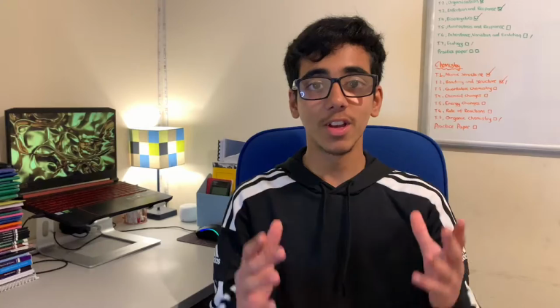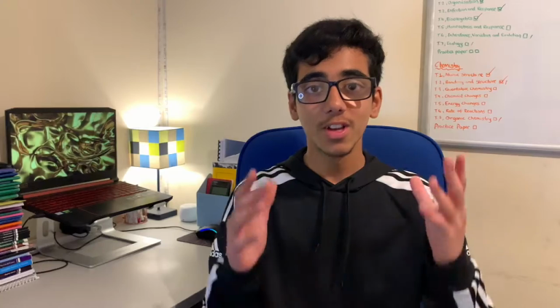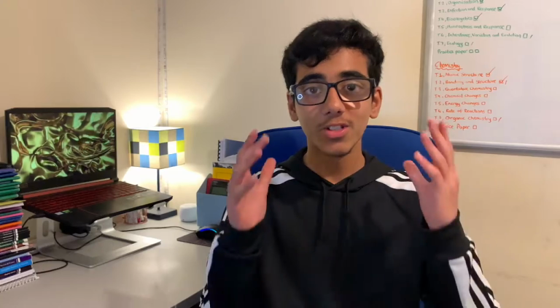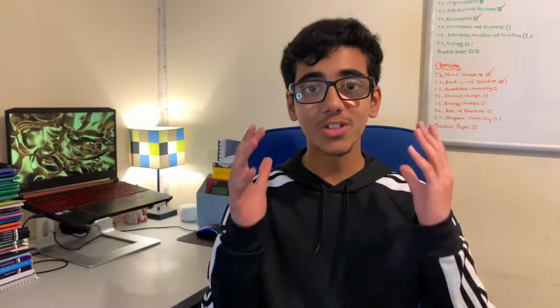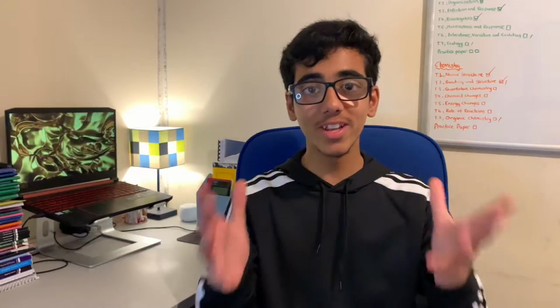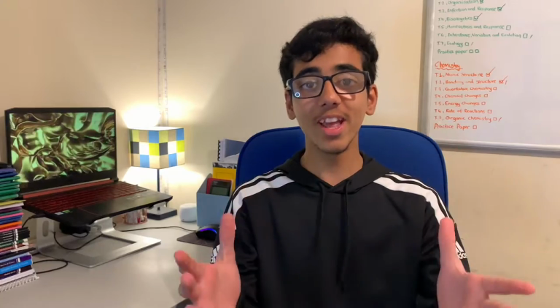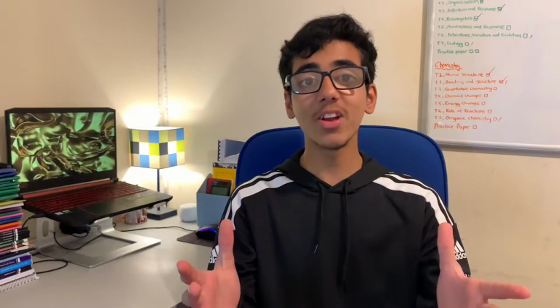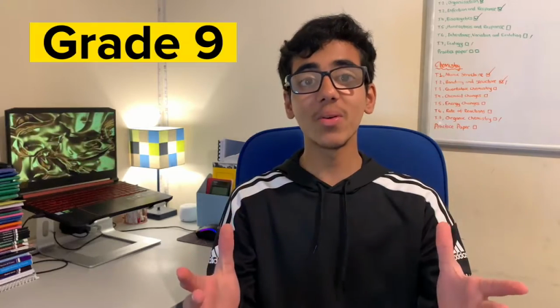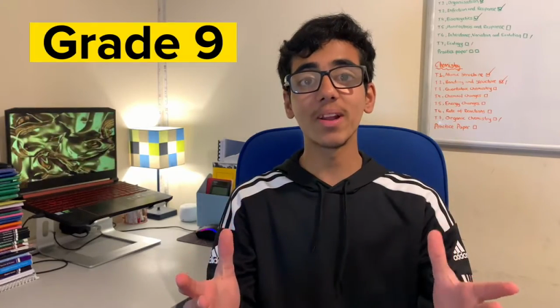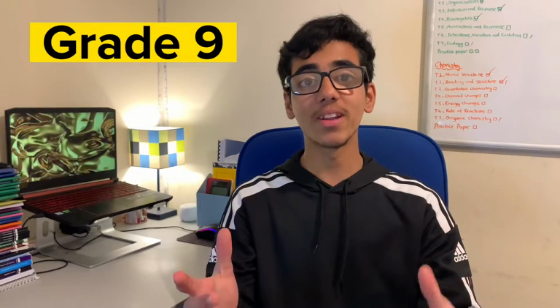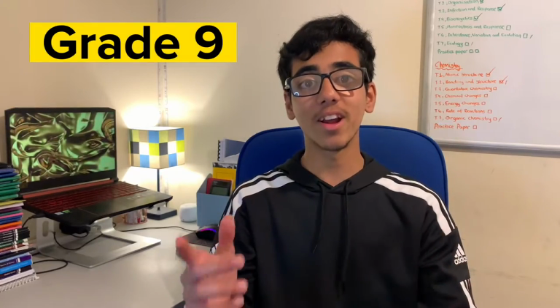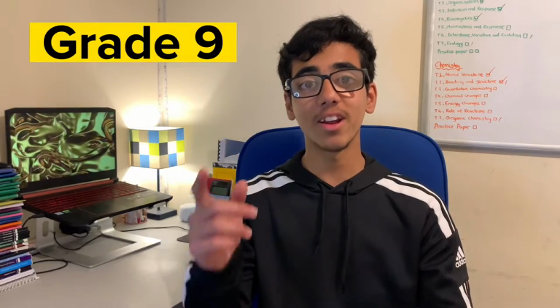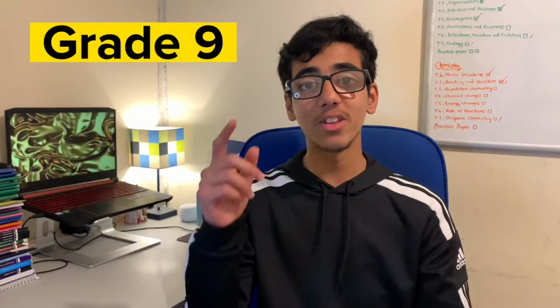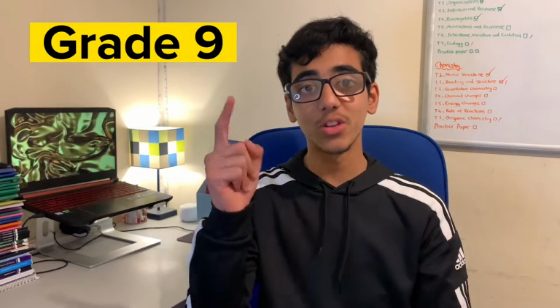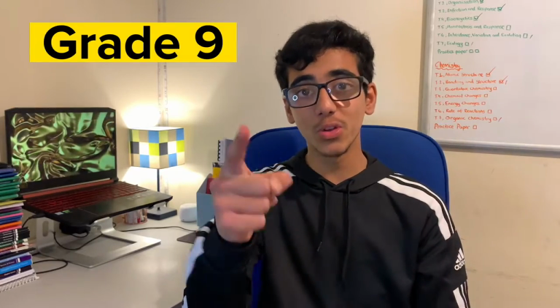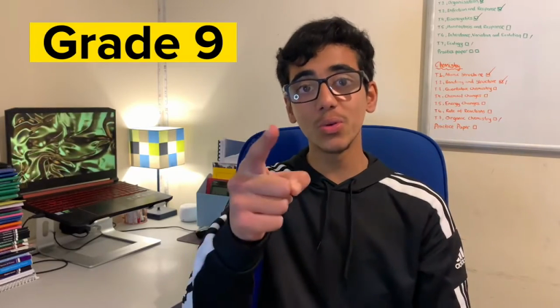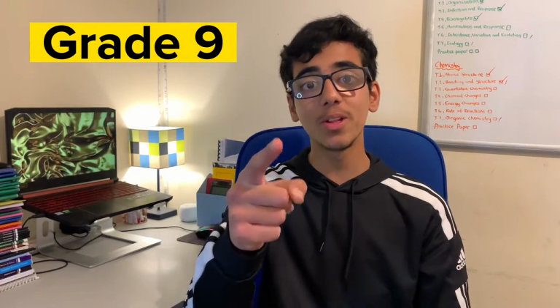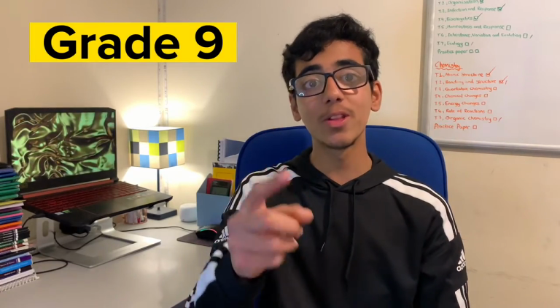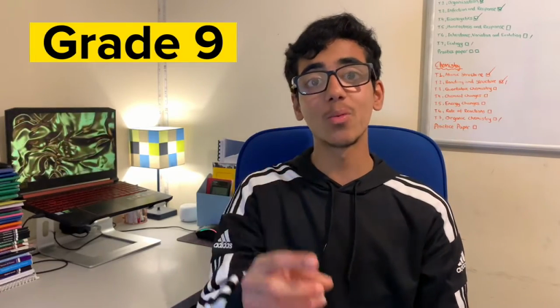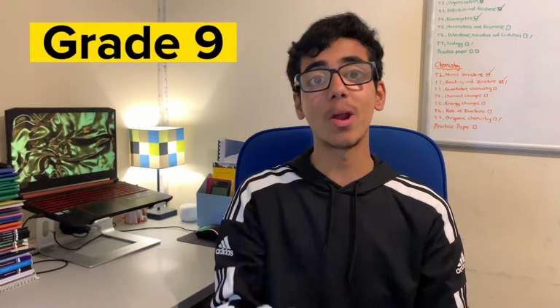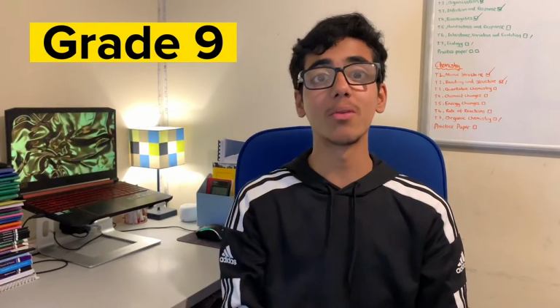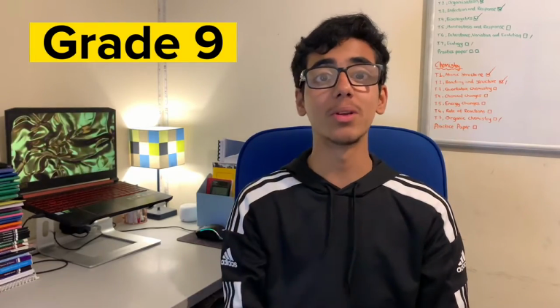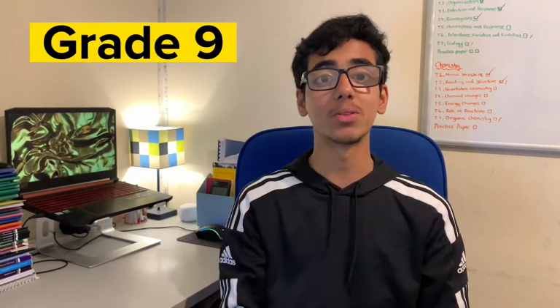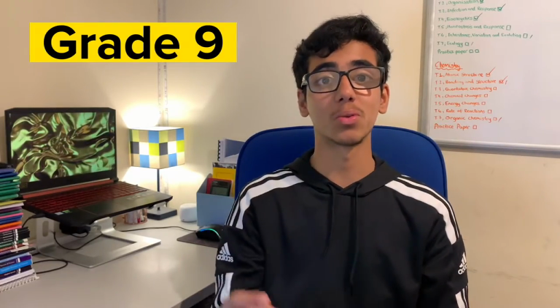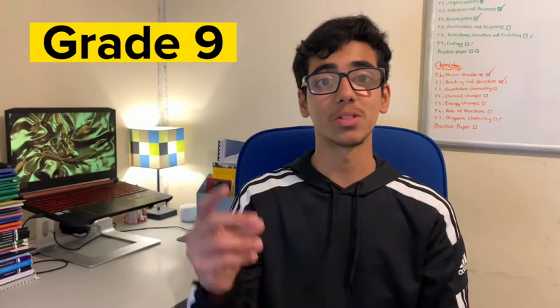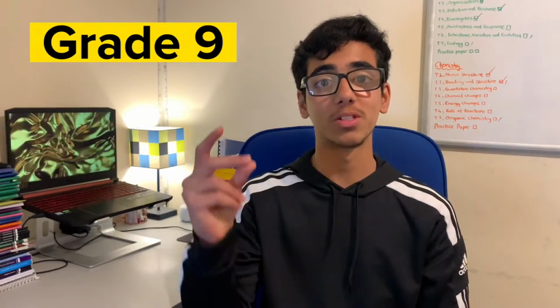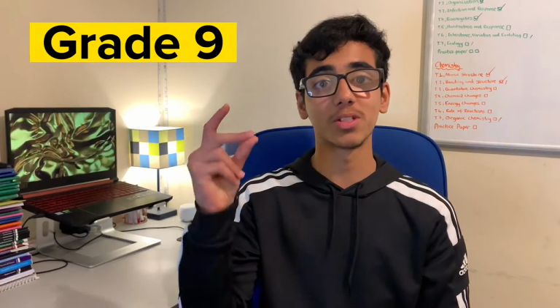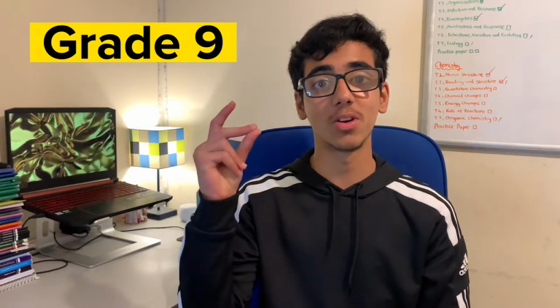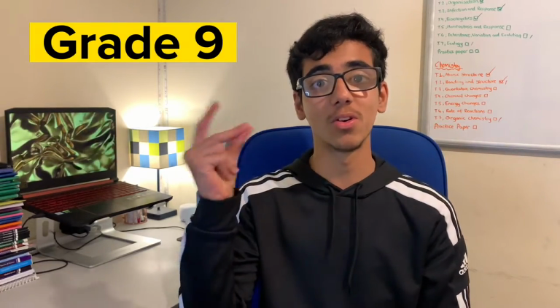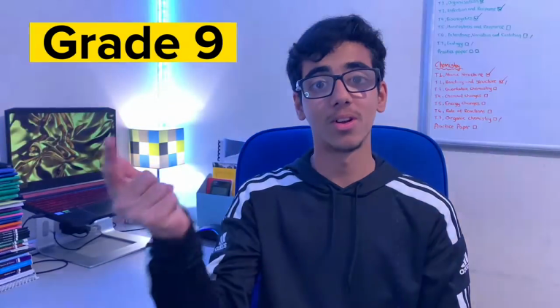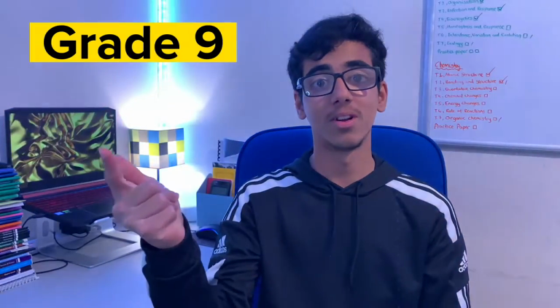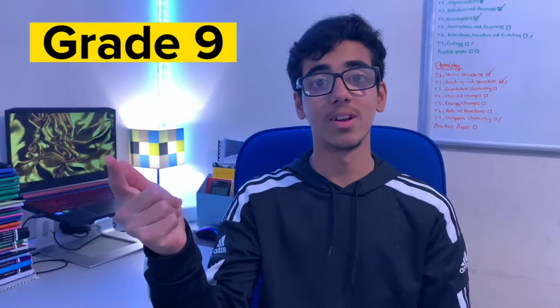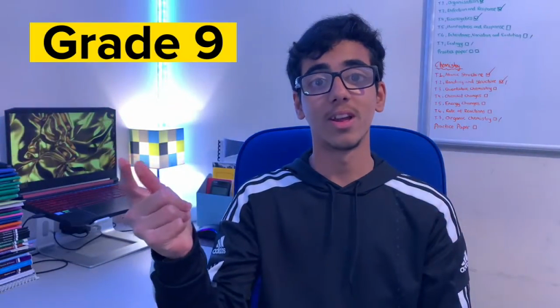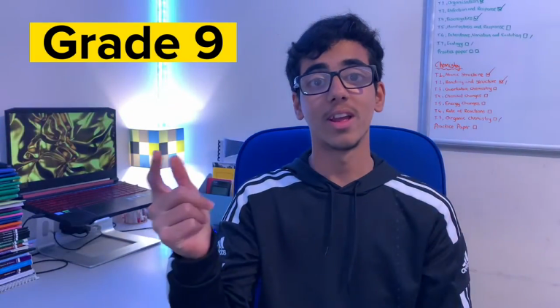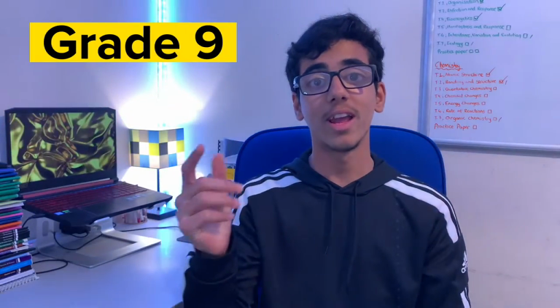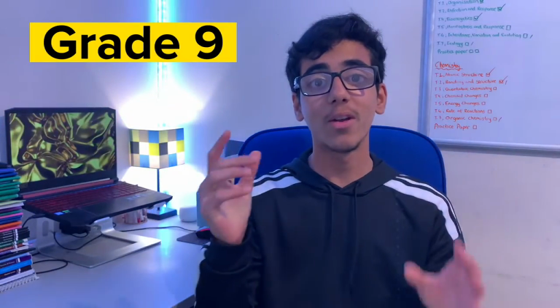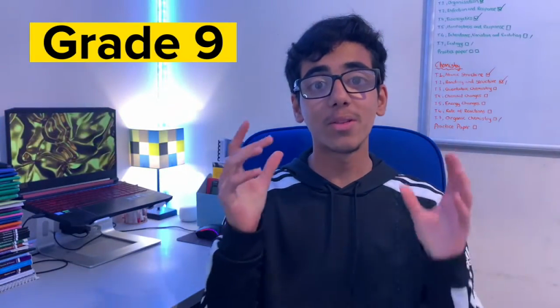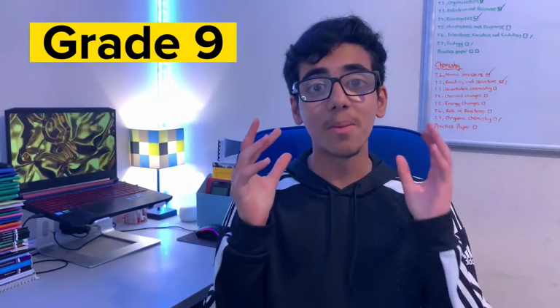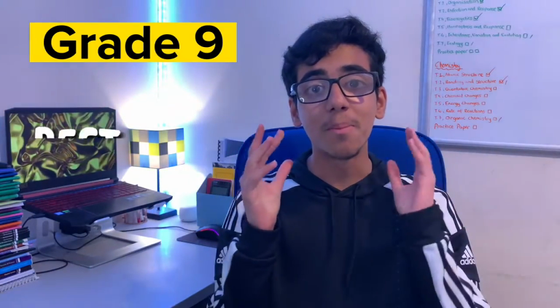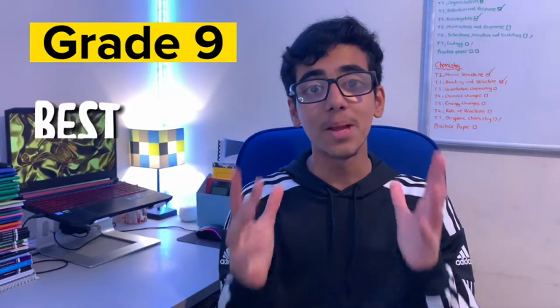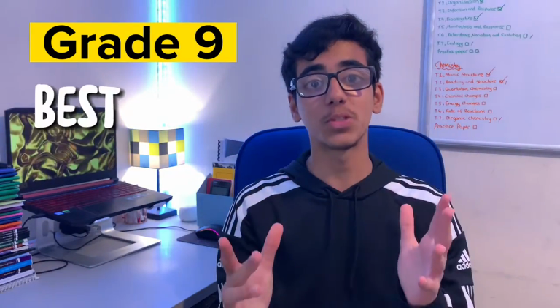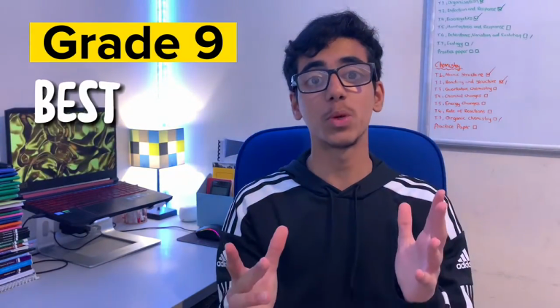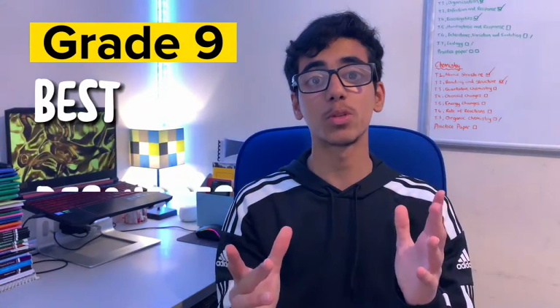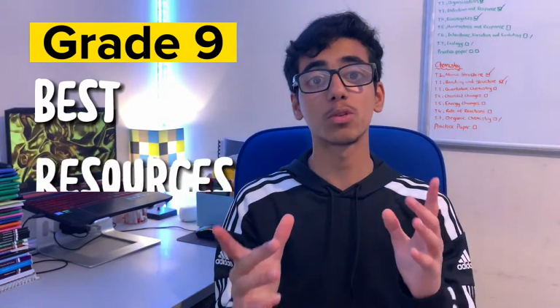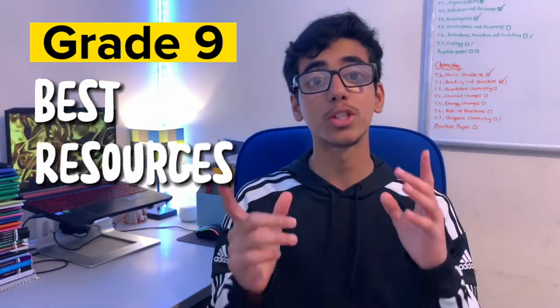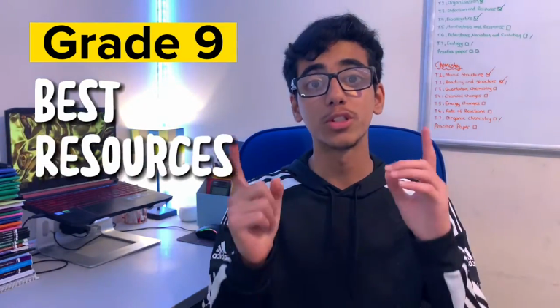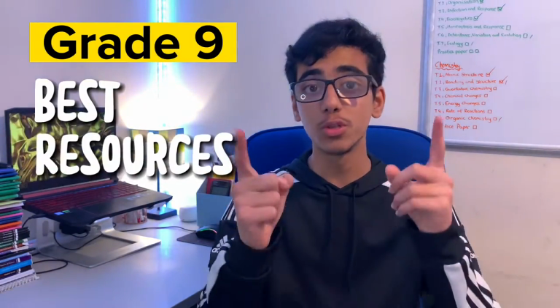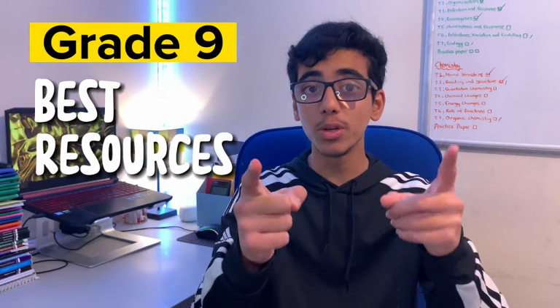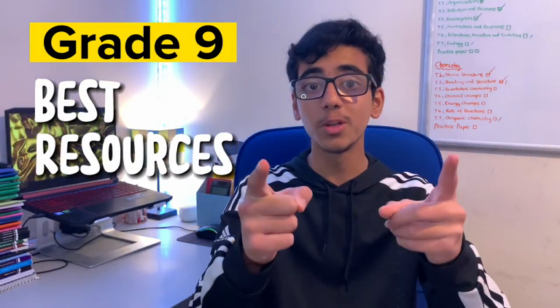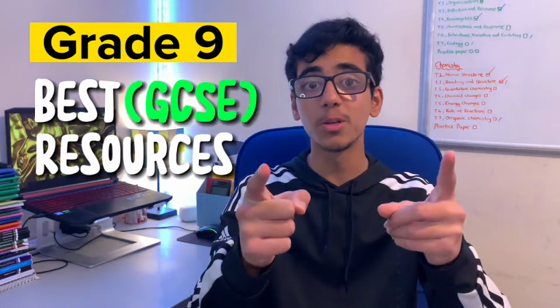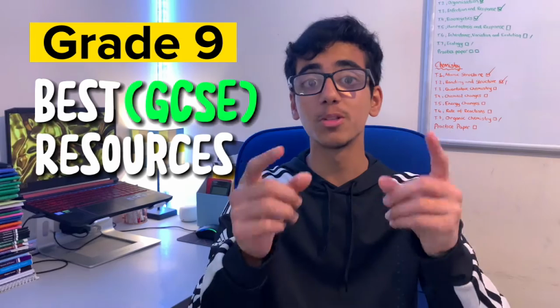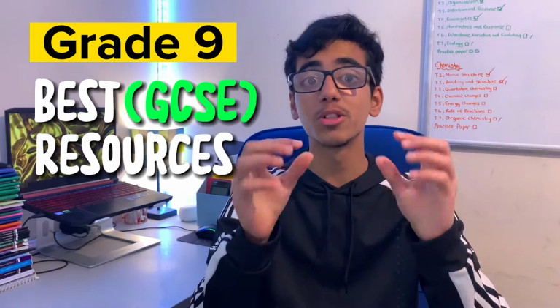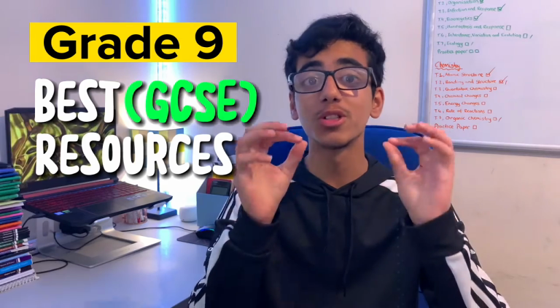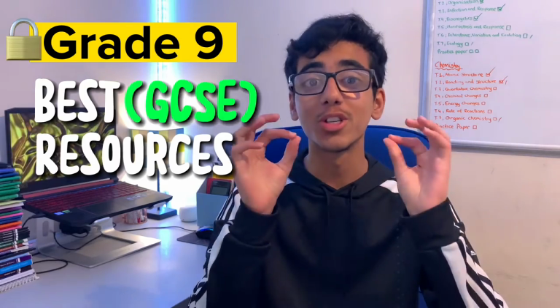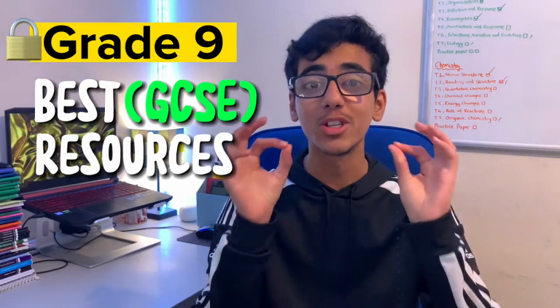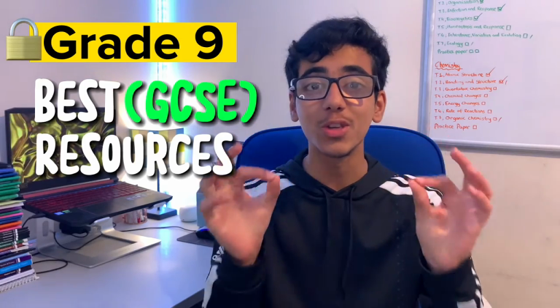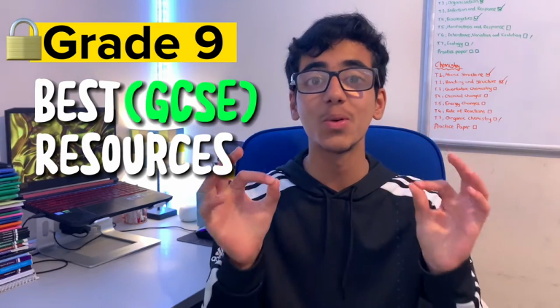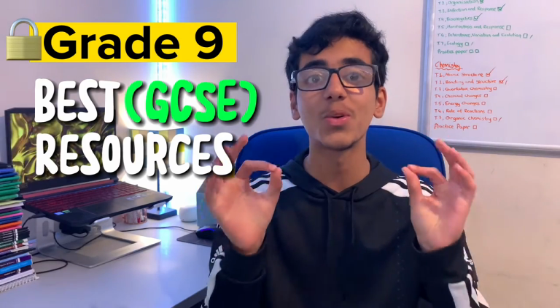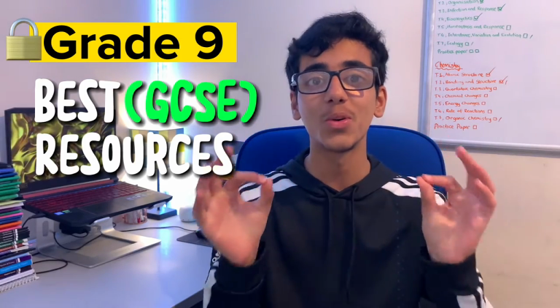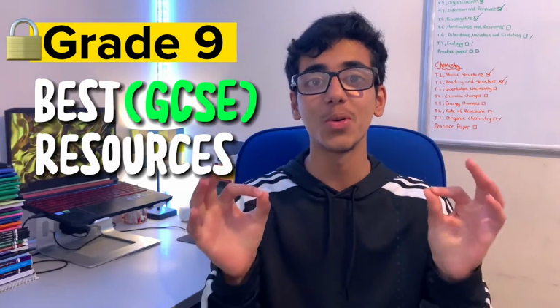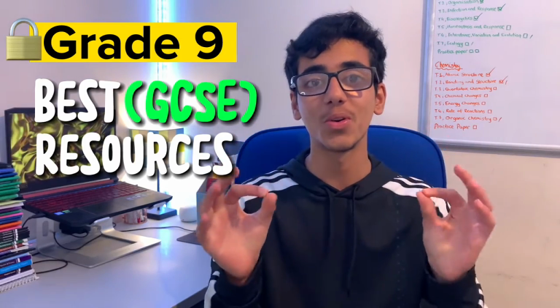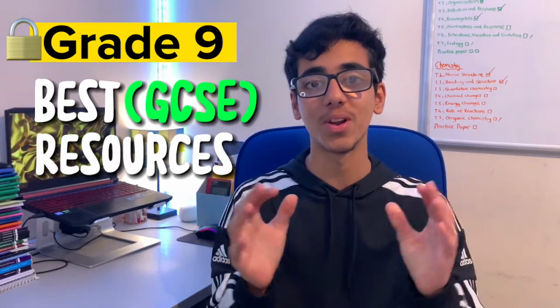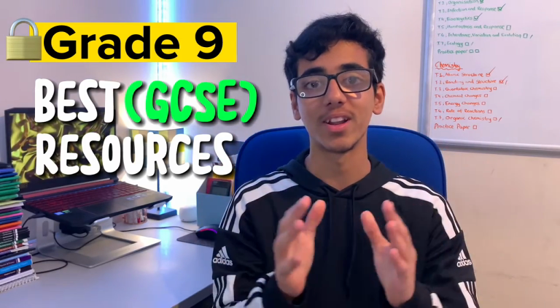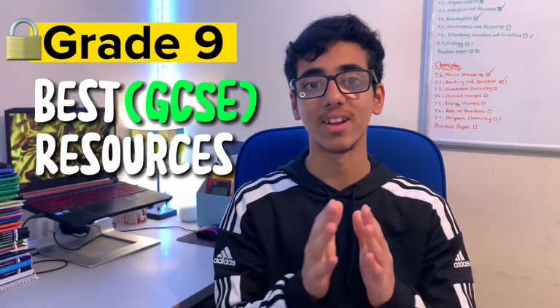So to get a grade 9, you need the right resources. Here are the best resources you can use to secure your grade 9.